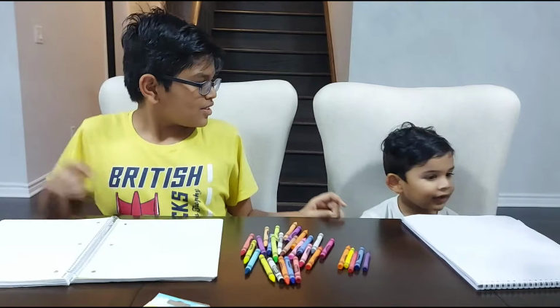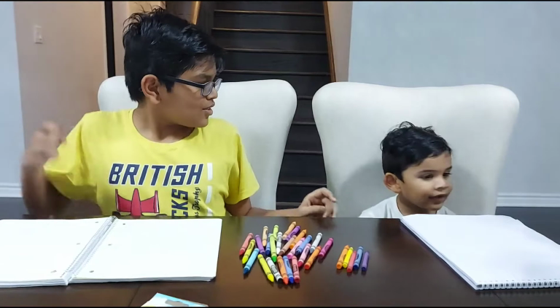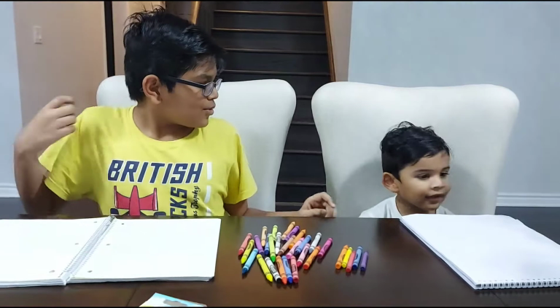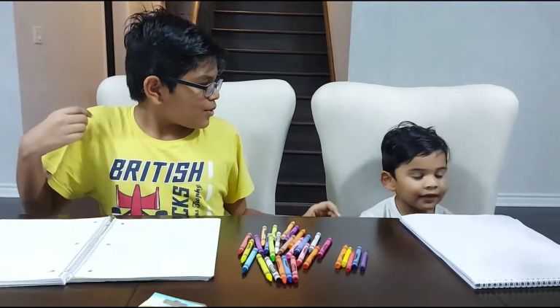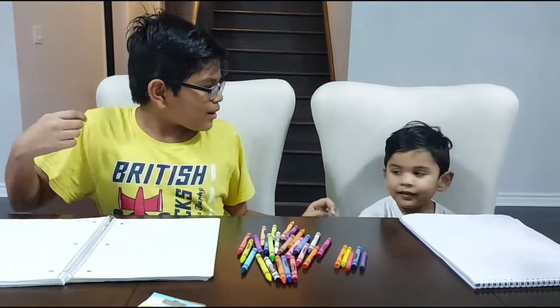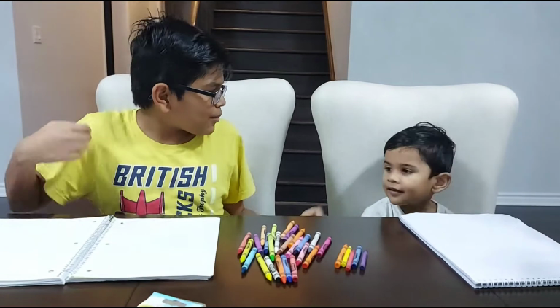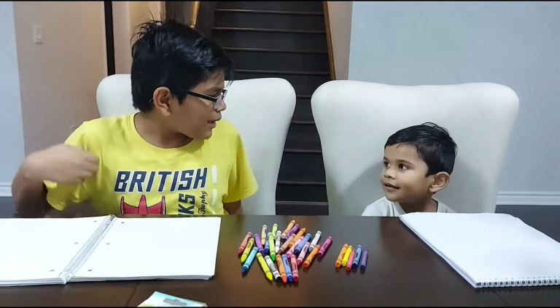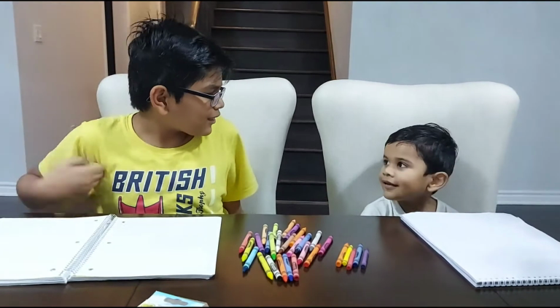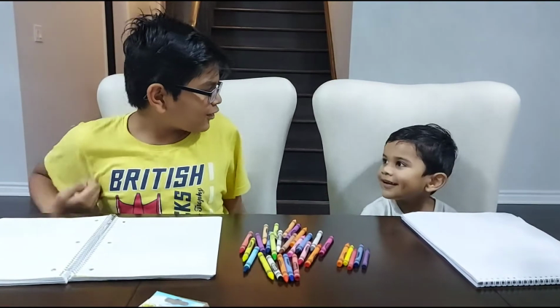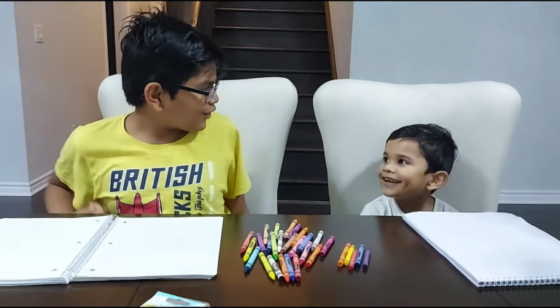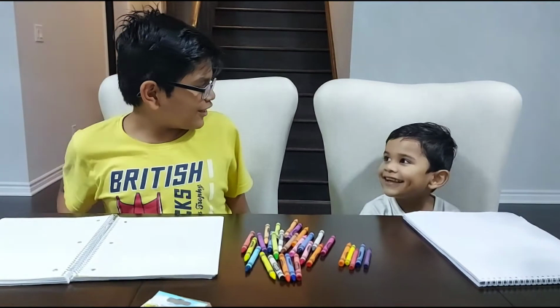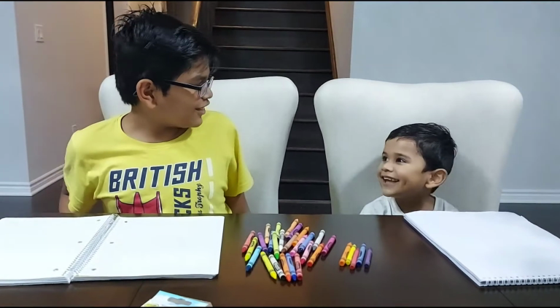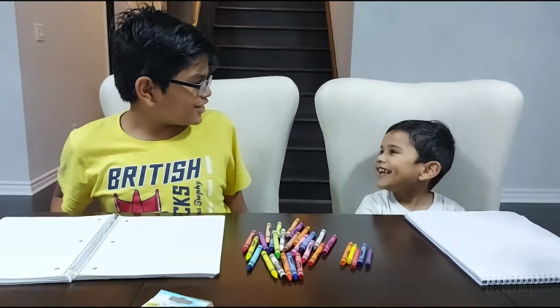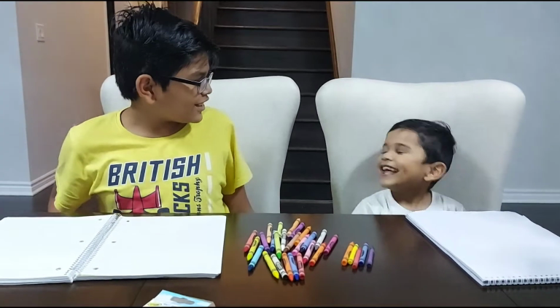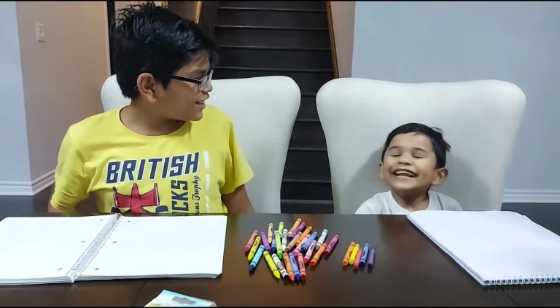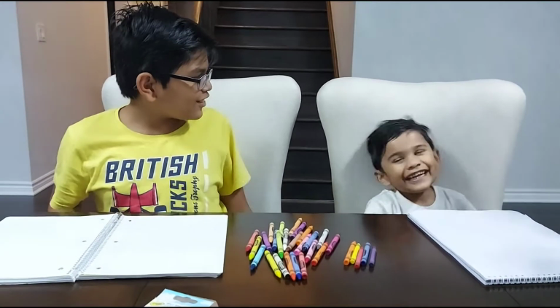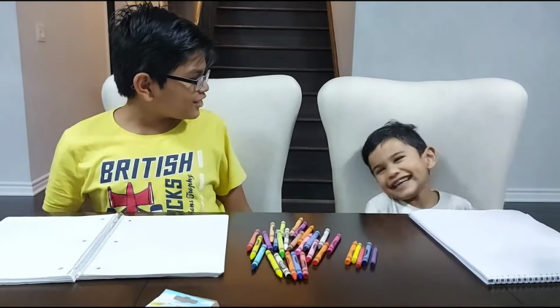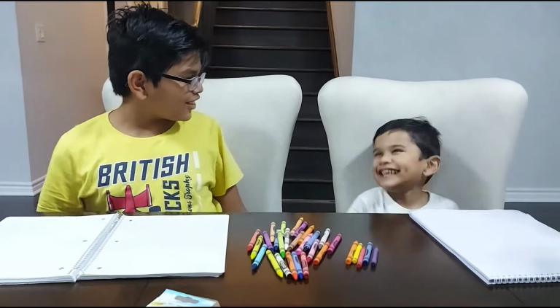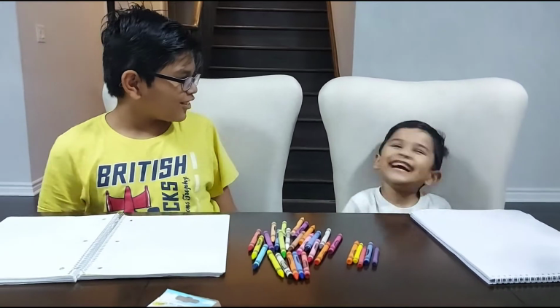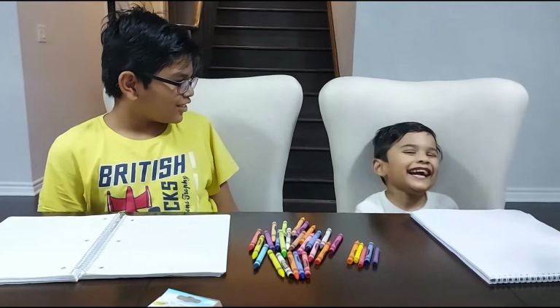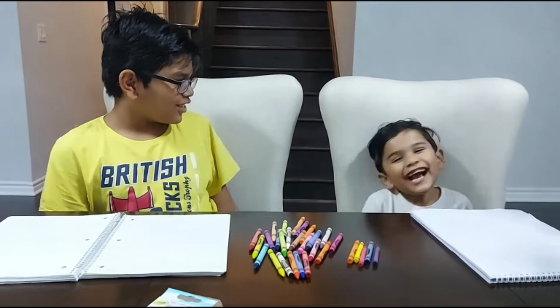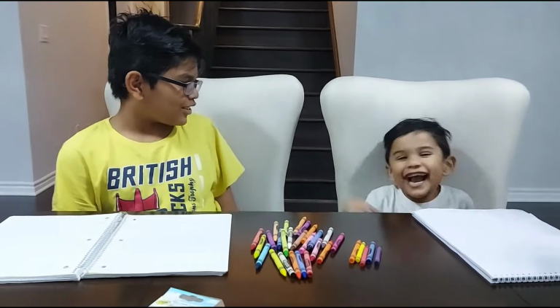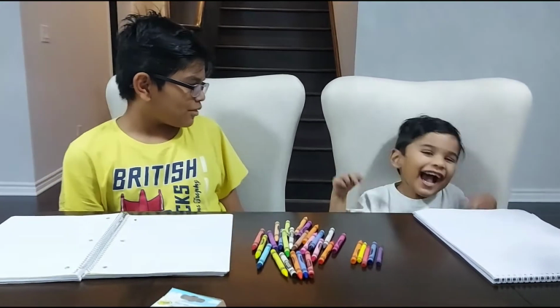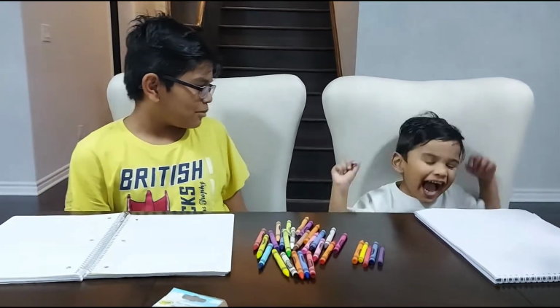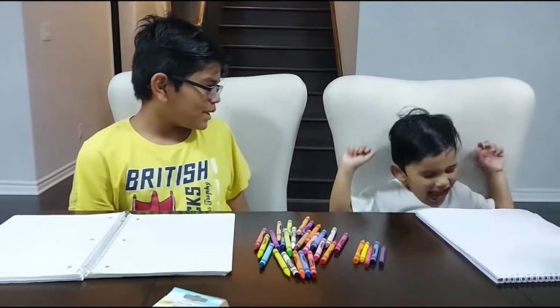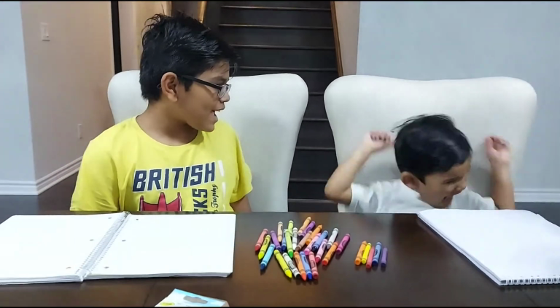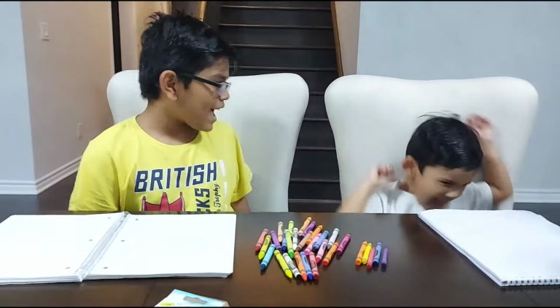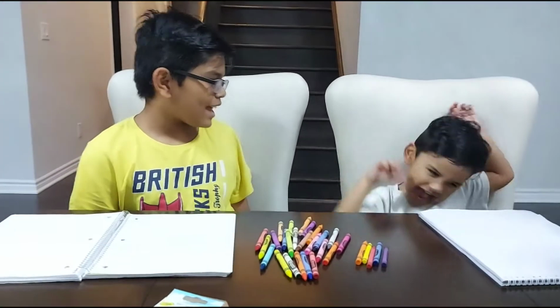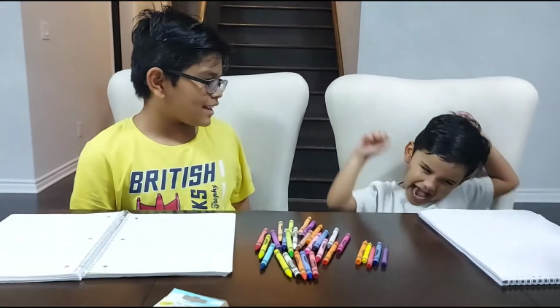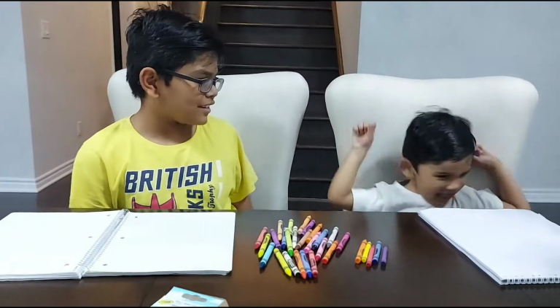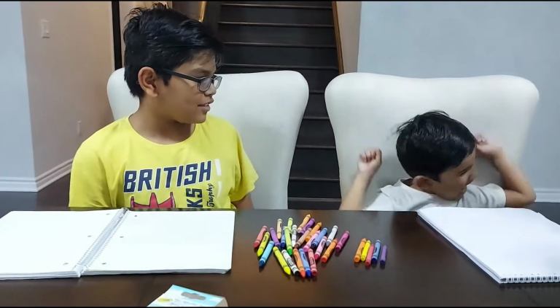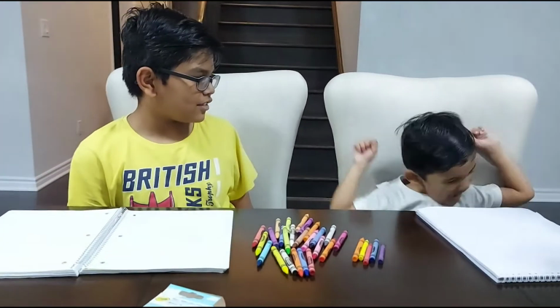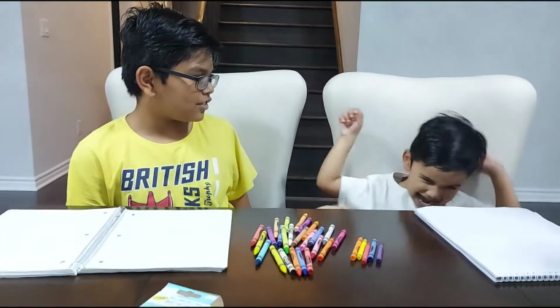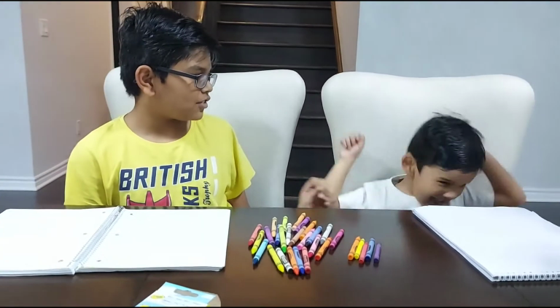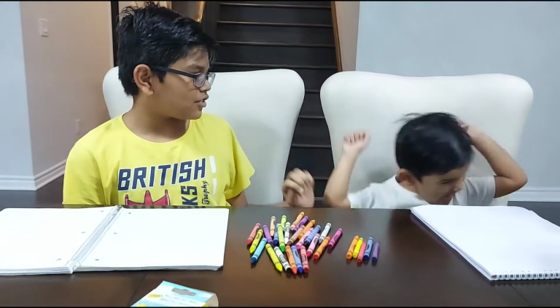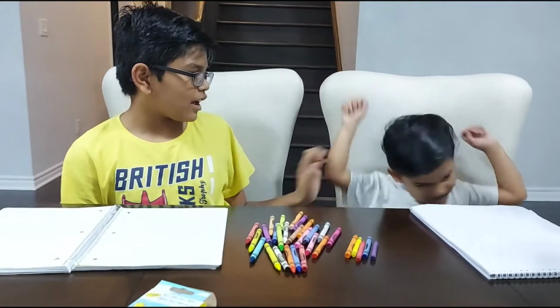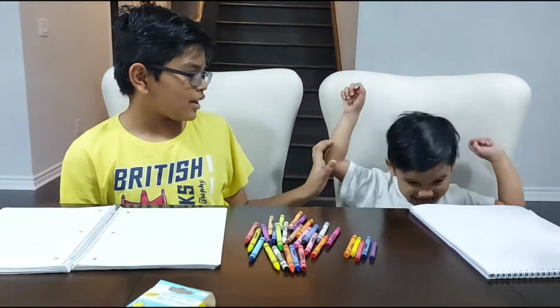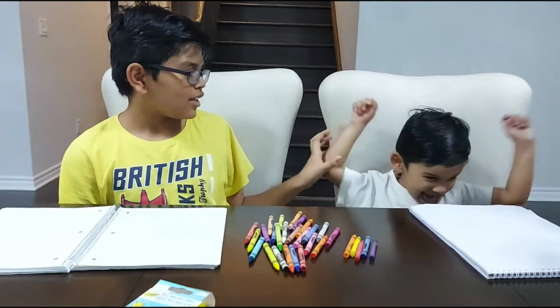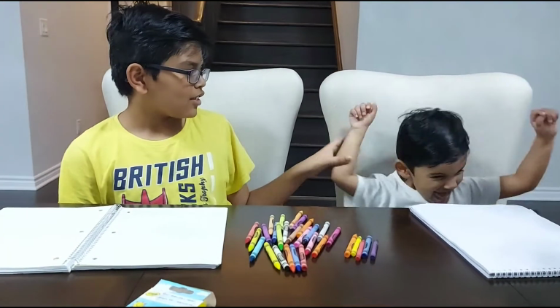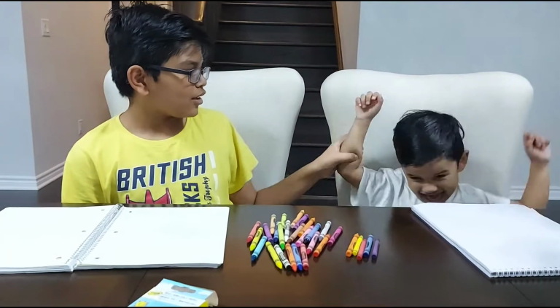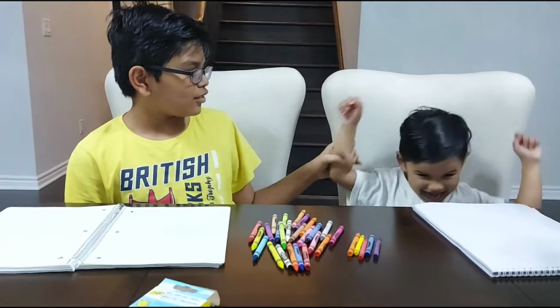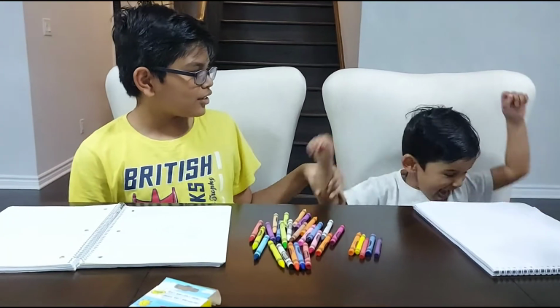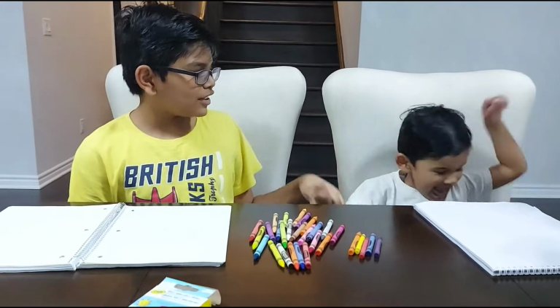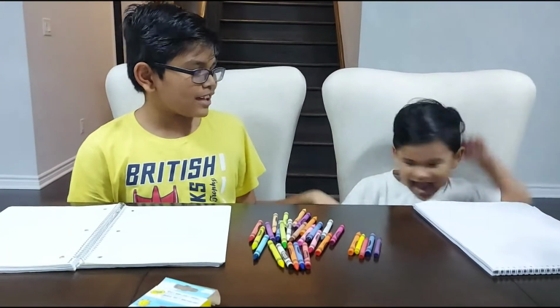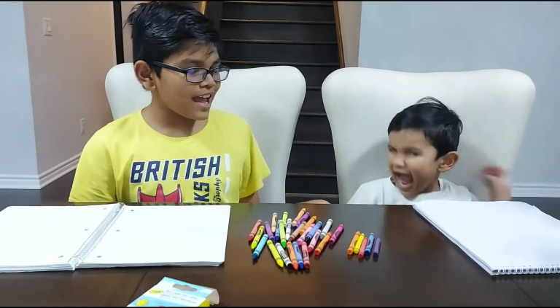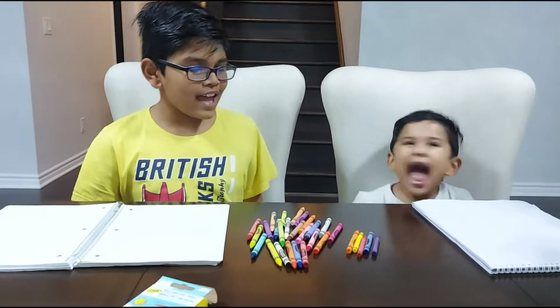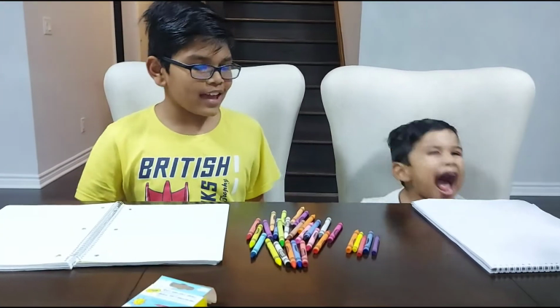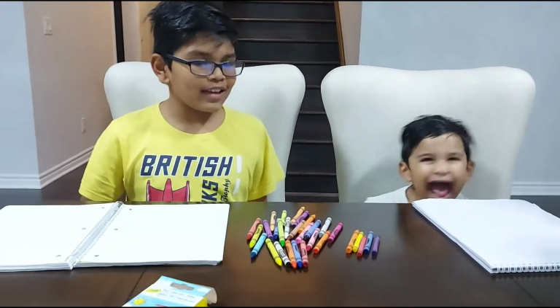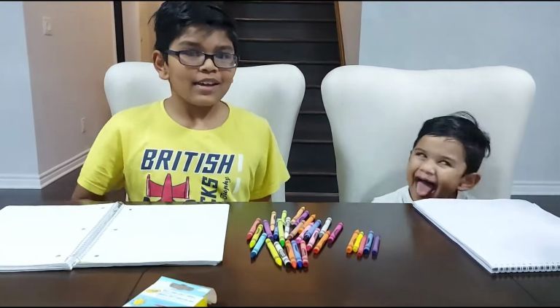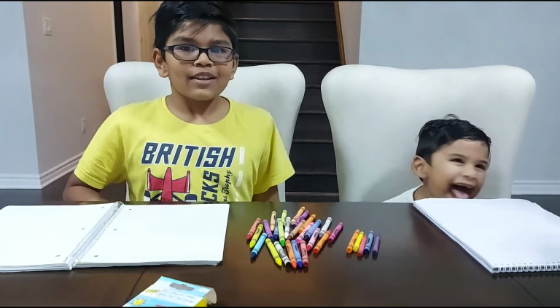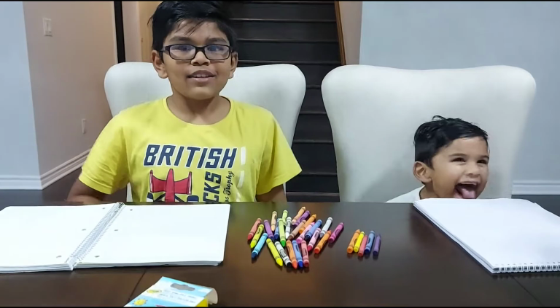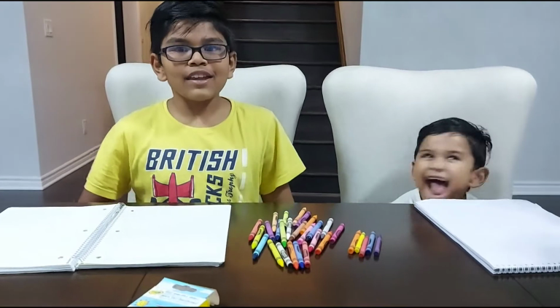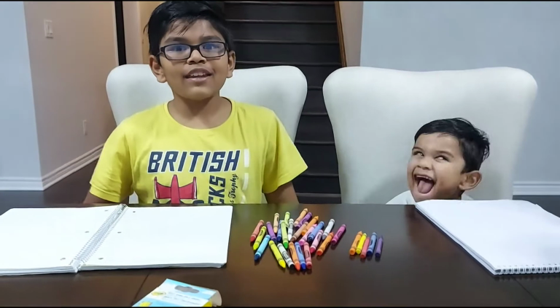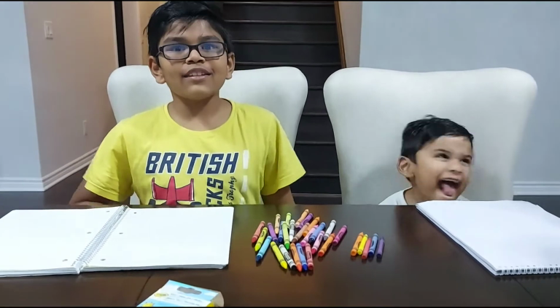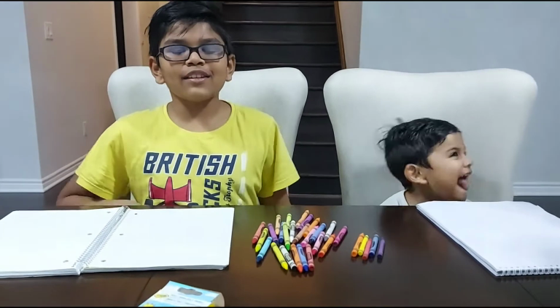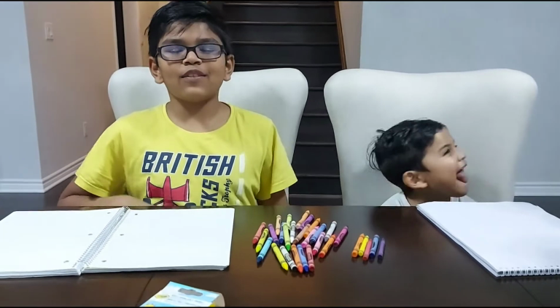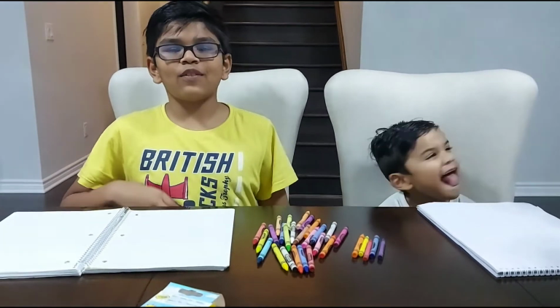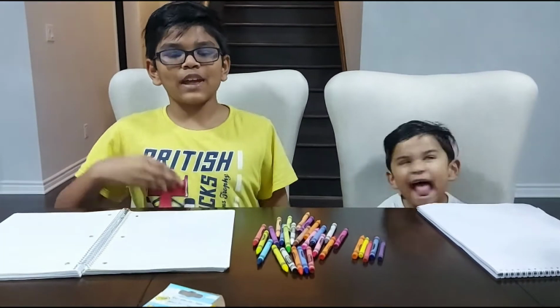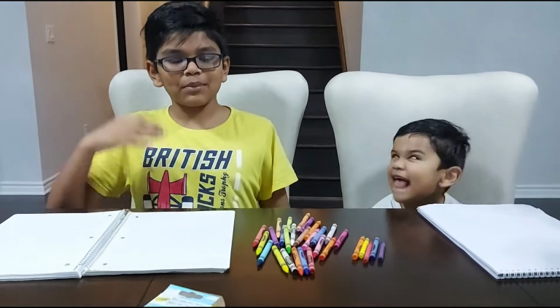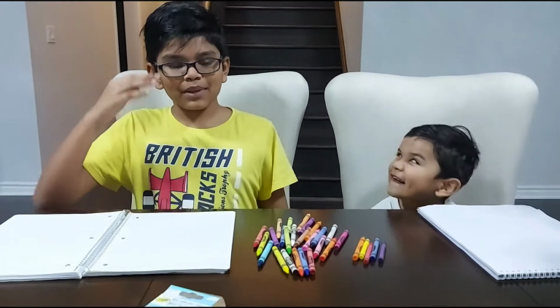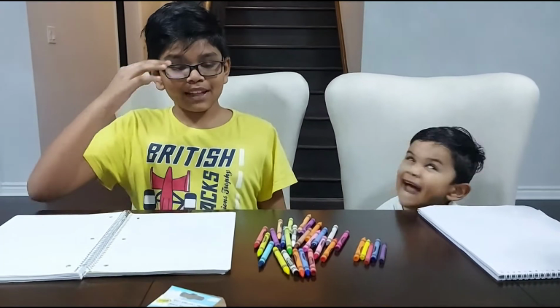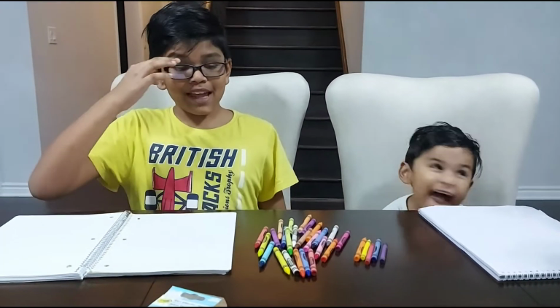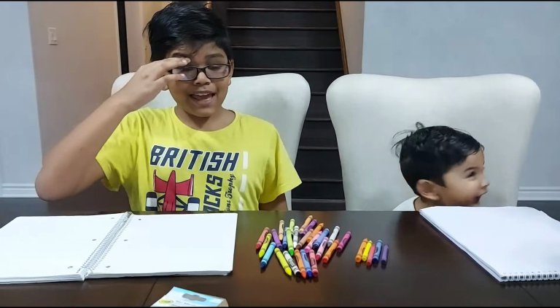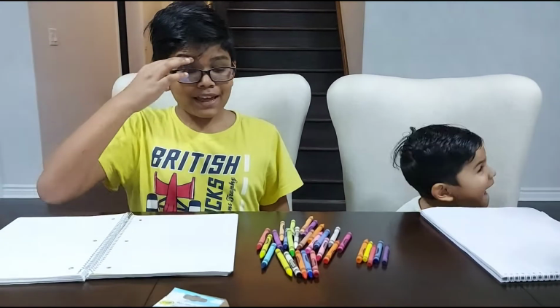Welcome back to True Art Channel. So this is me and this is Tushan. So today, since it's family day,